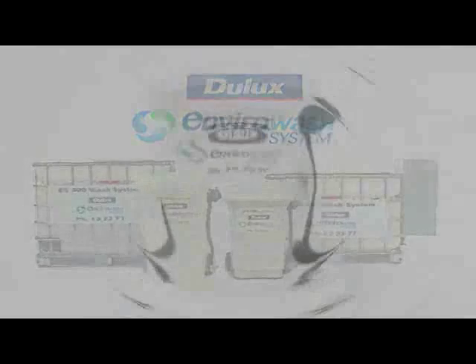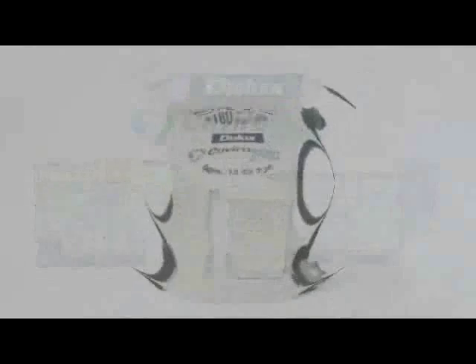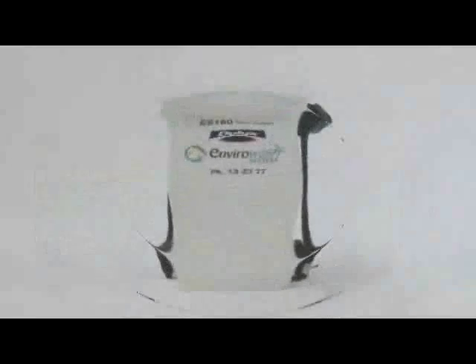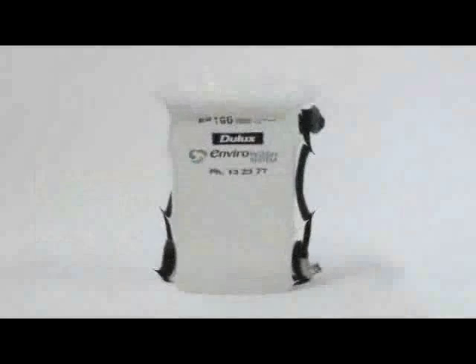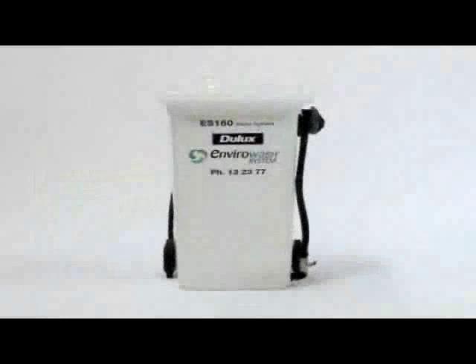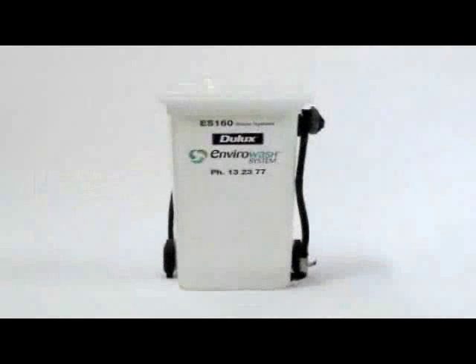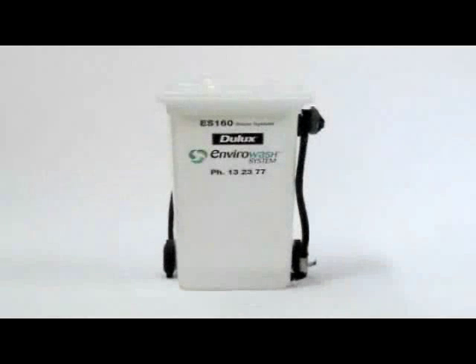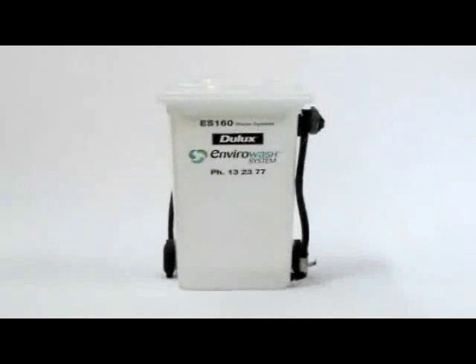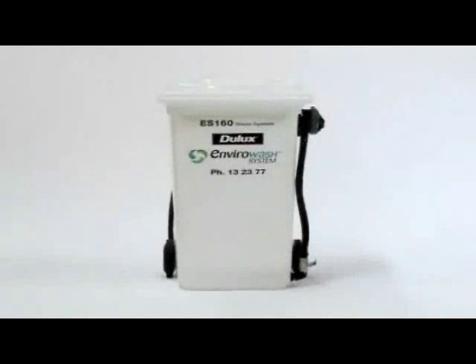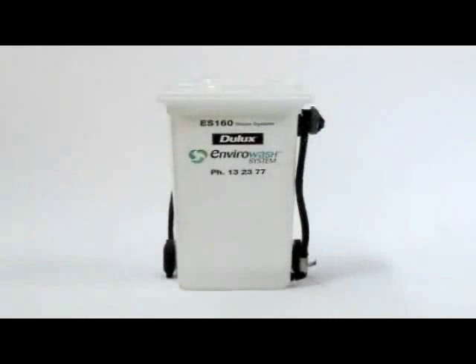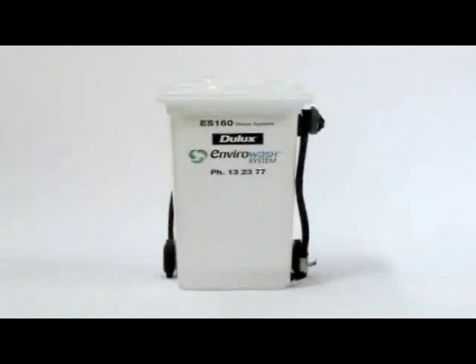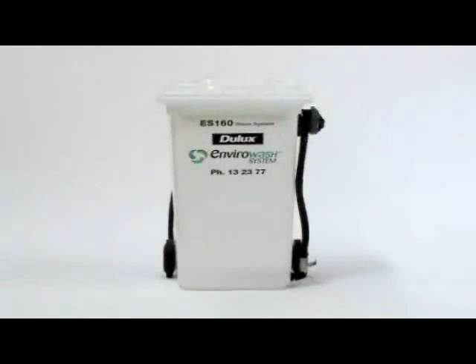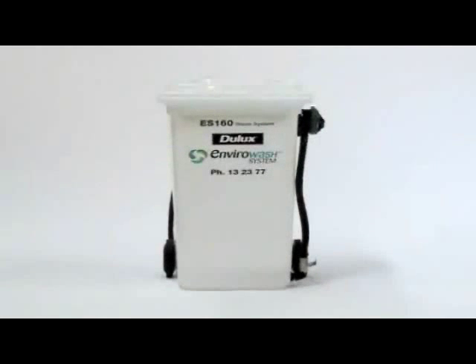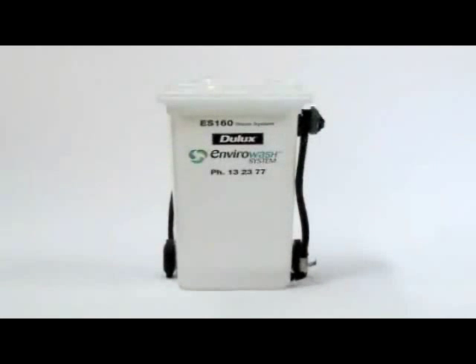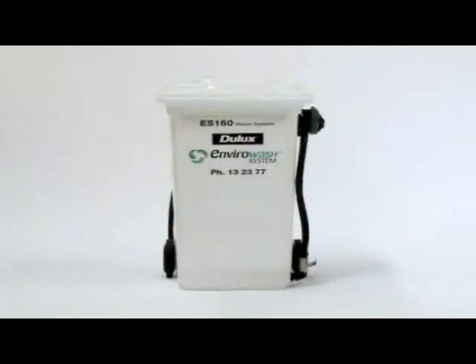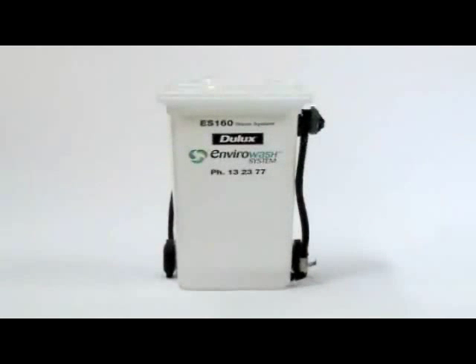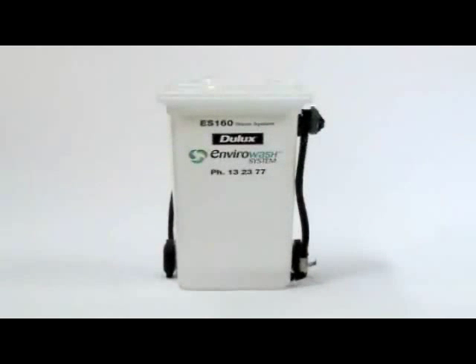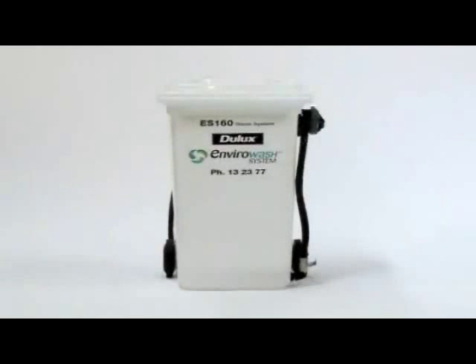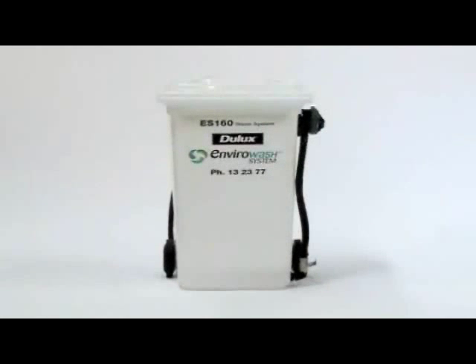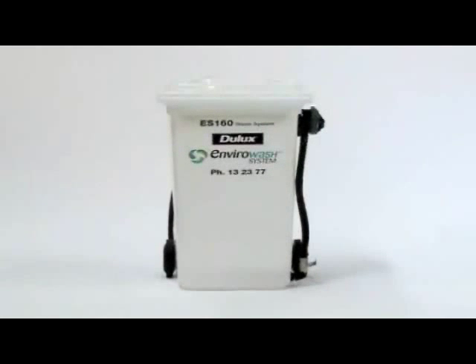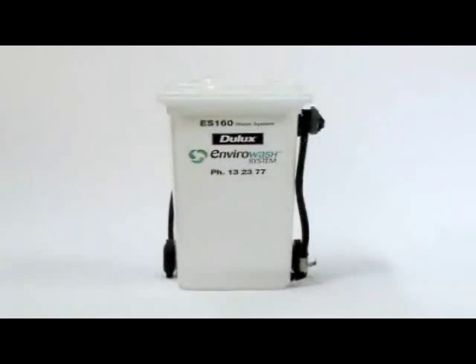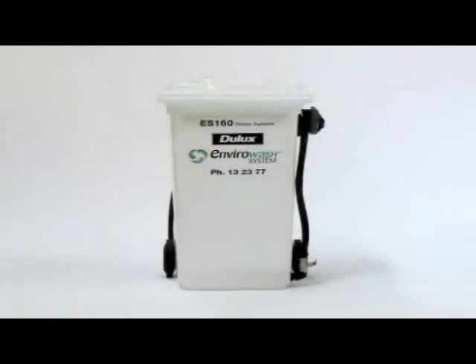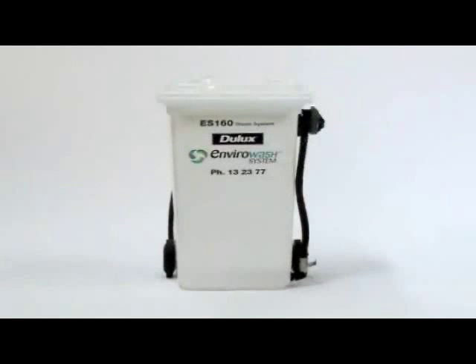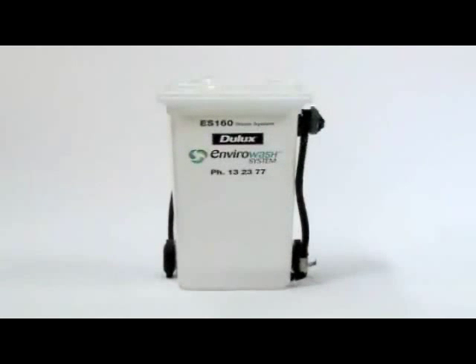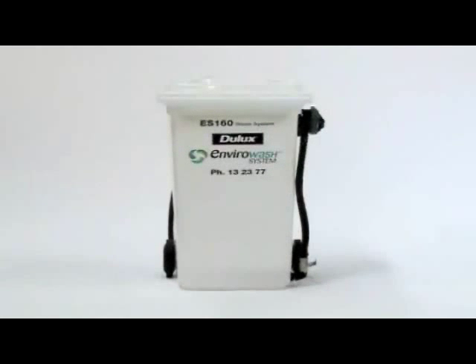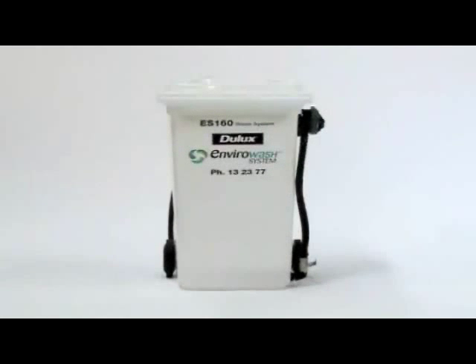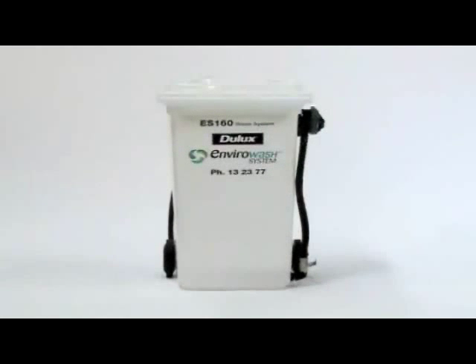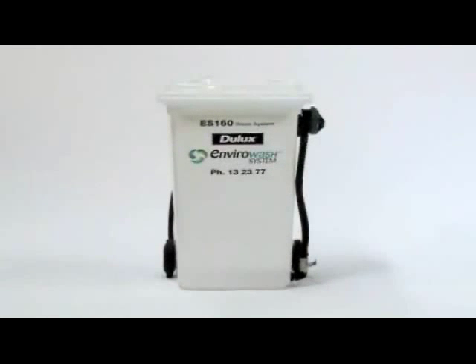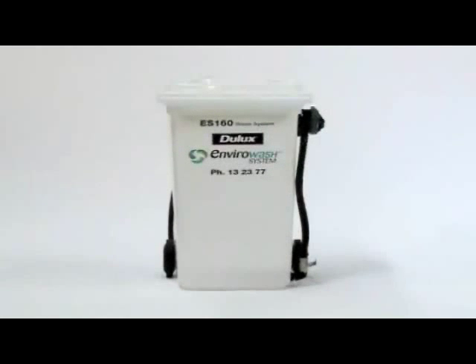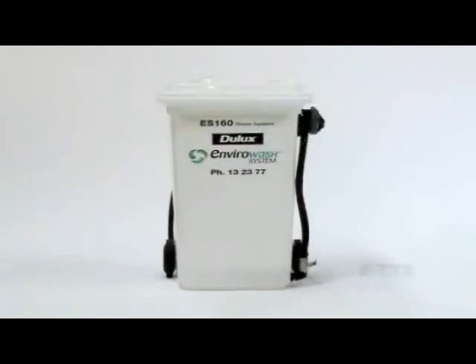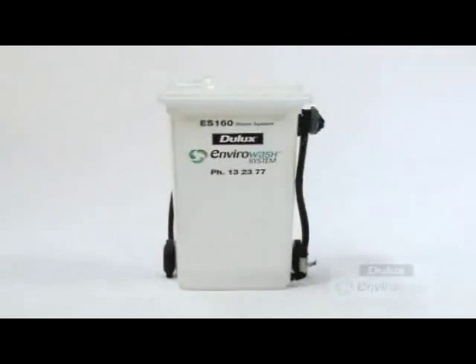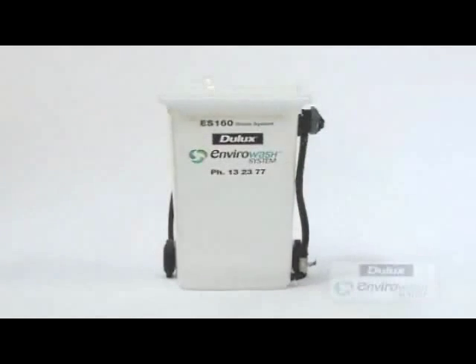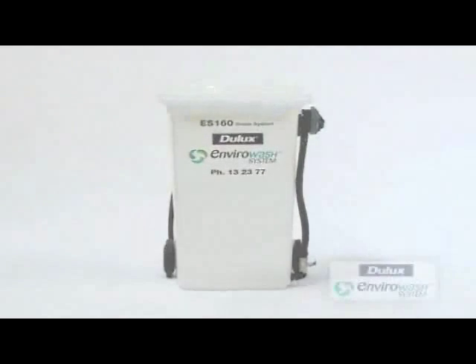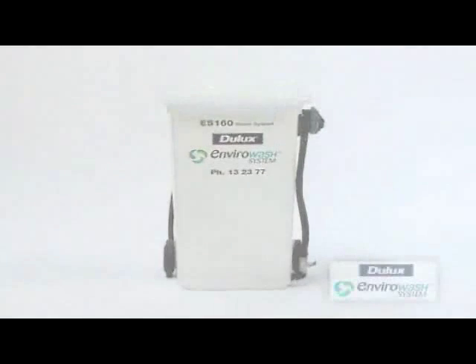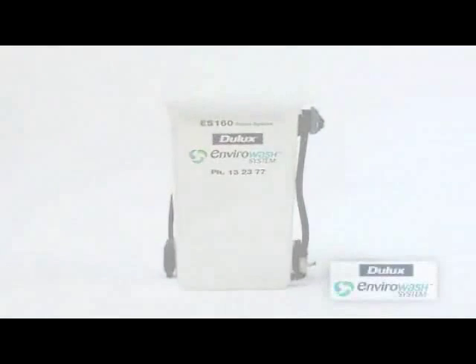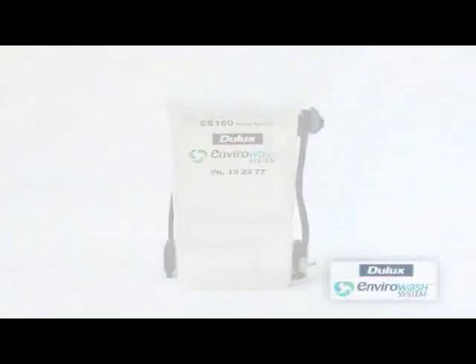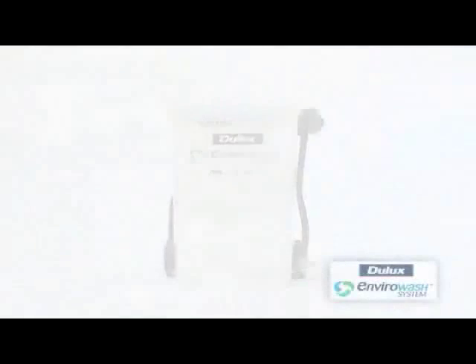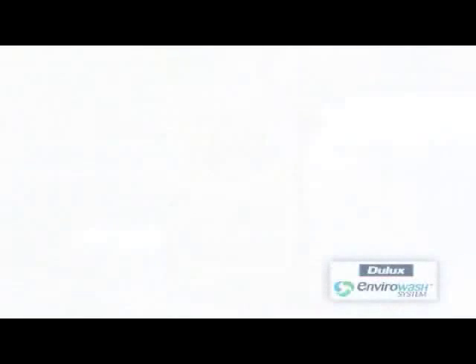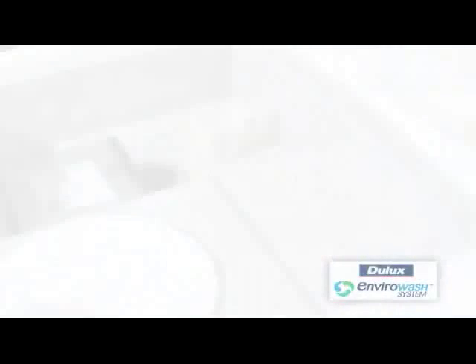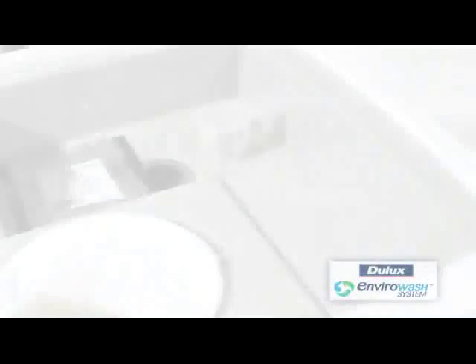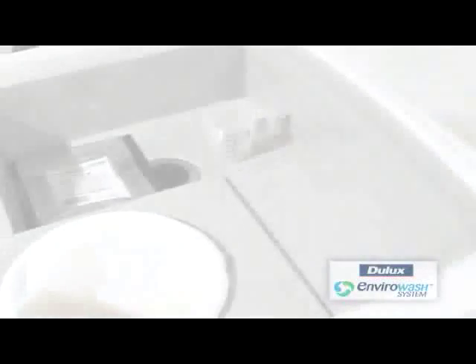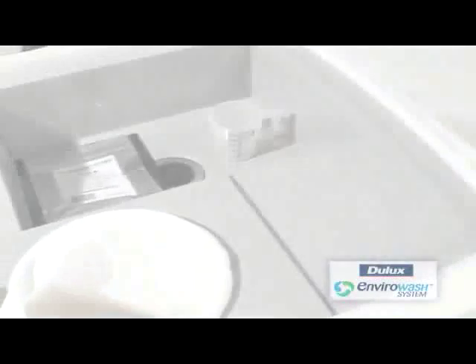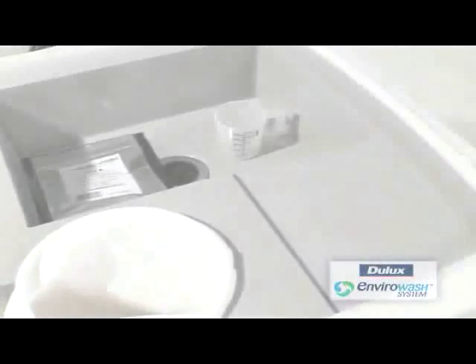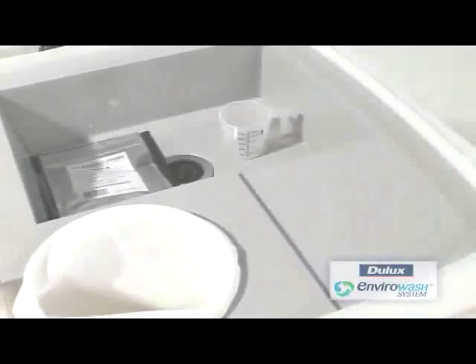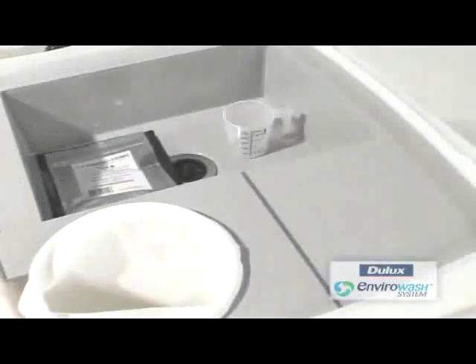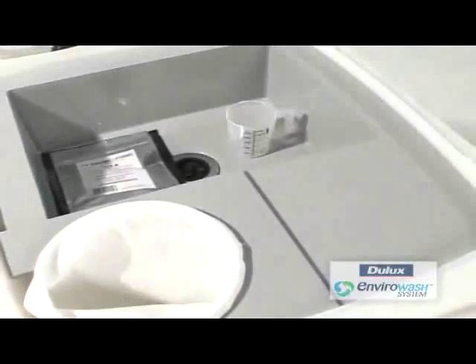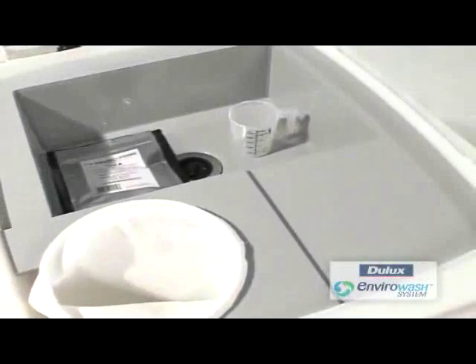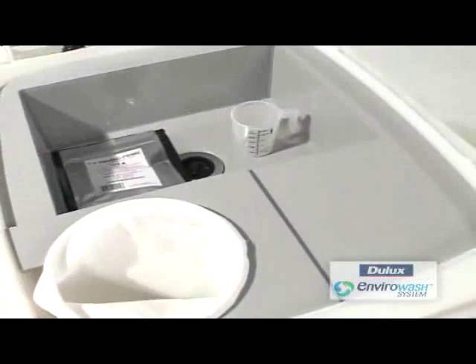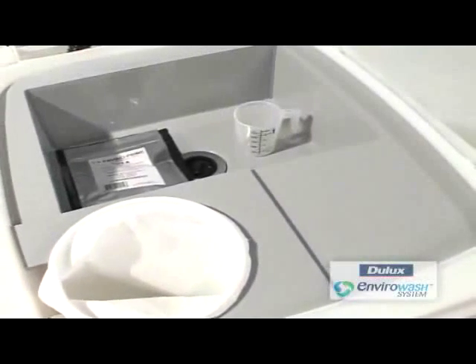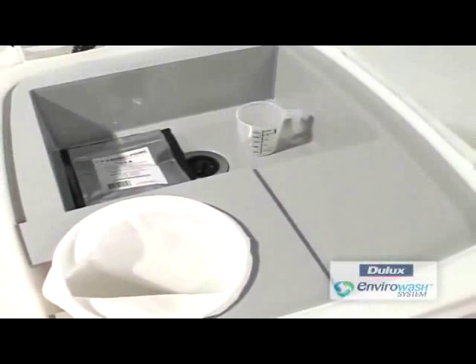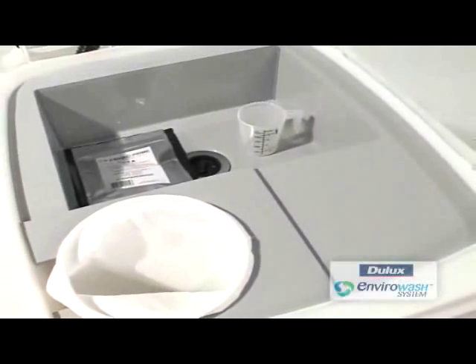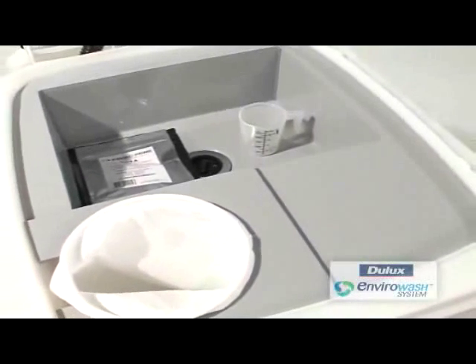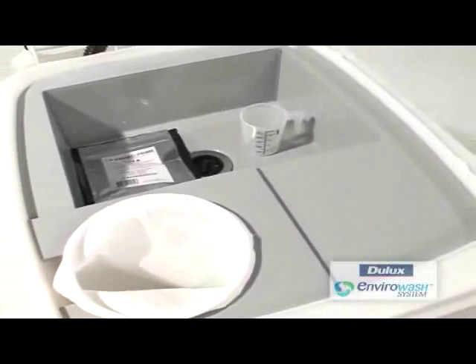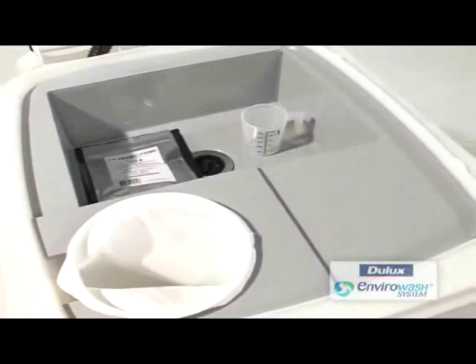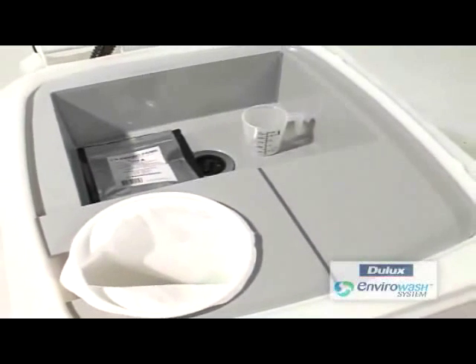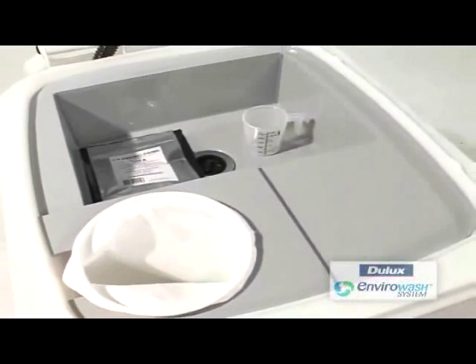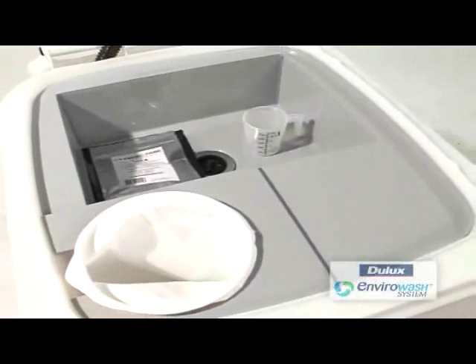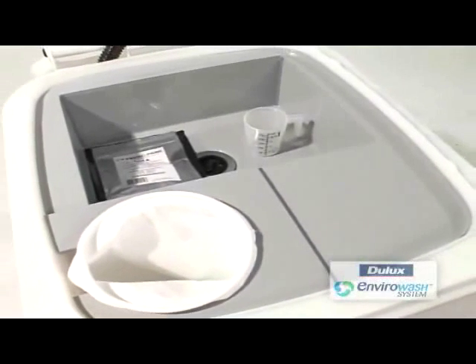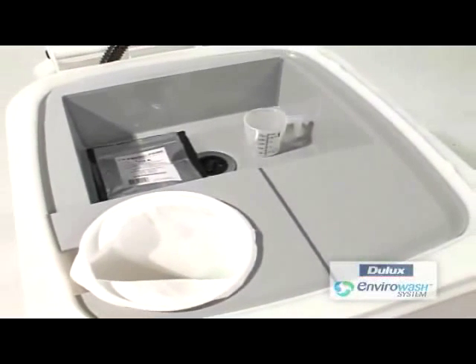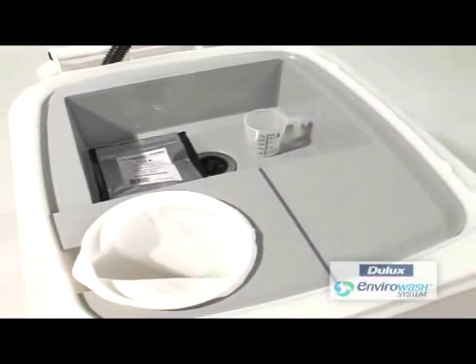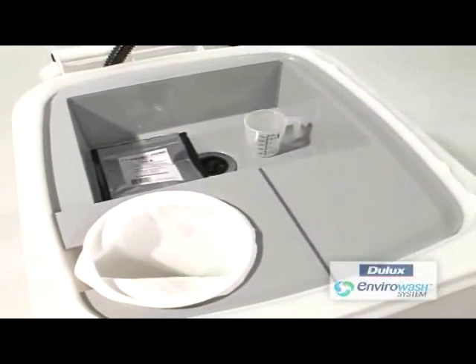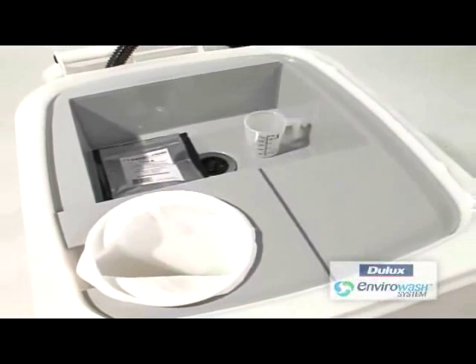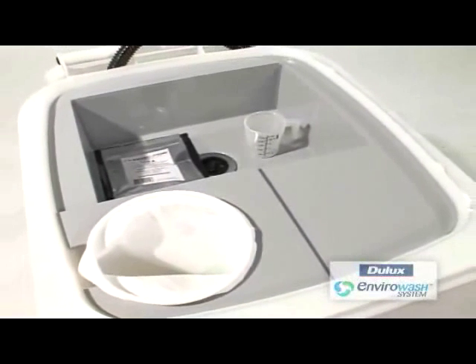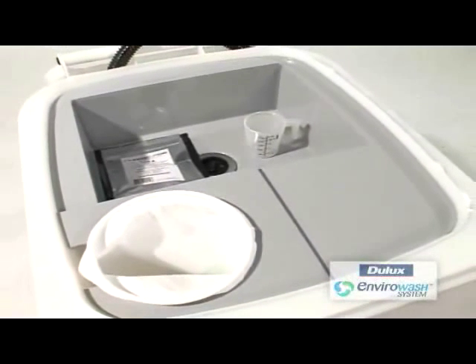Introducing the ES-160 wash system. This system comes ready to use.